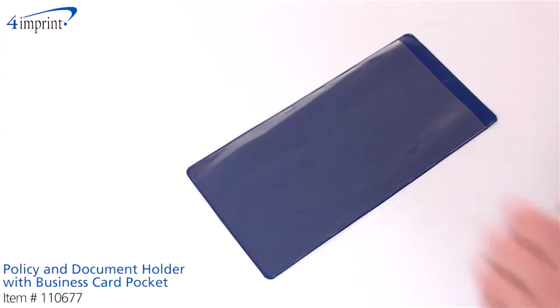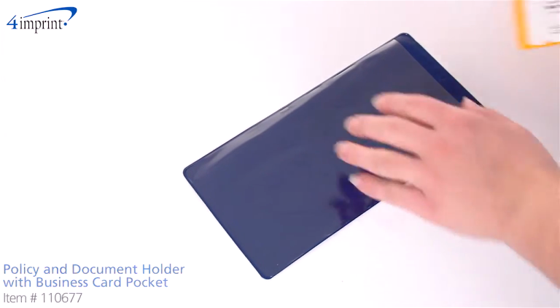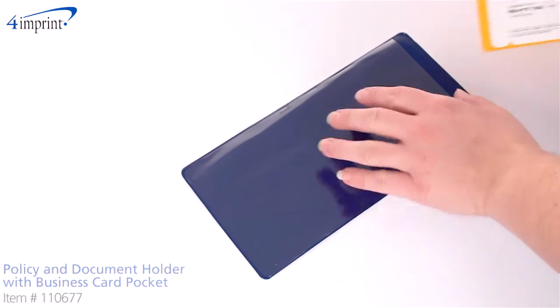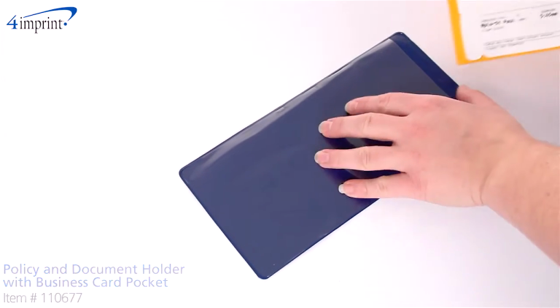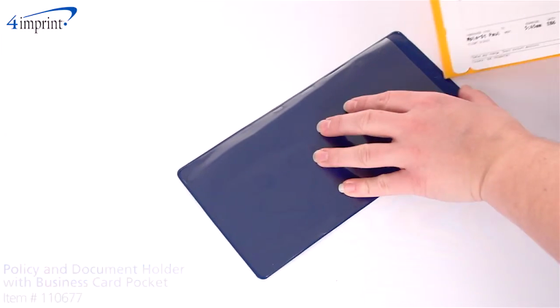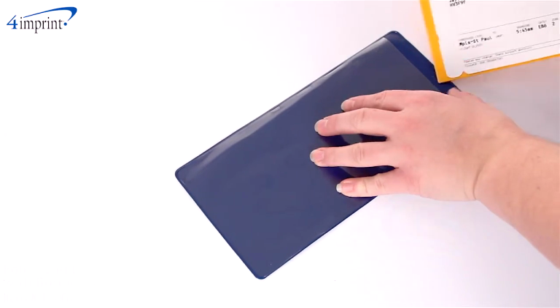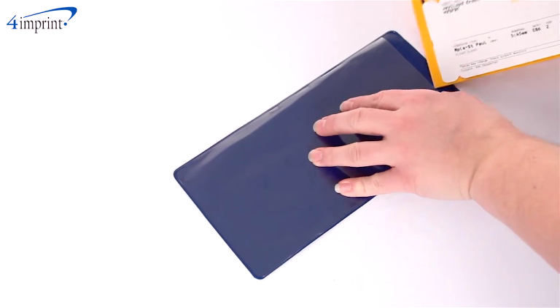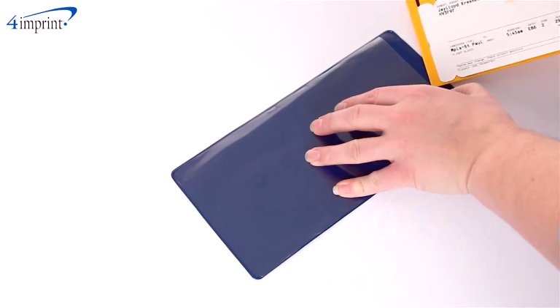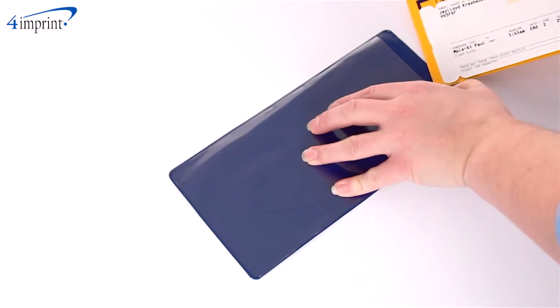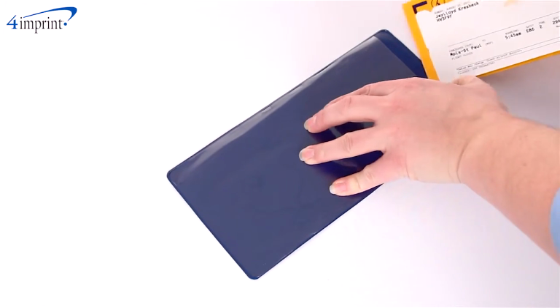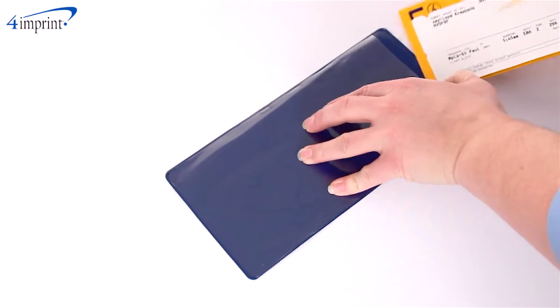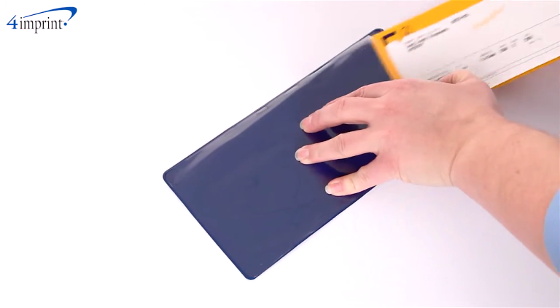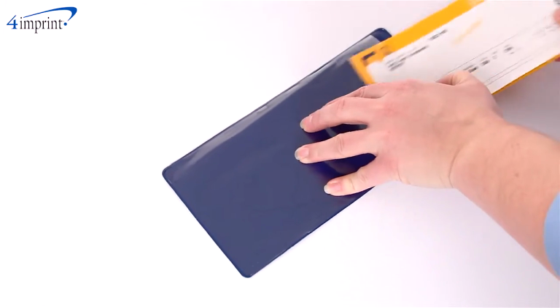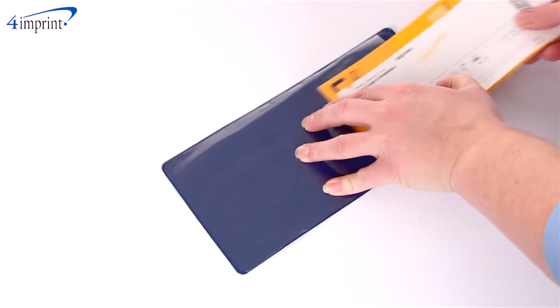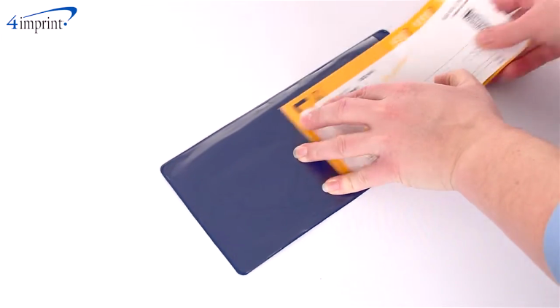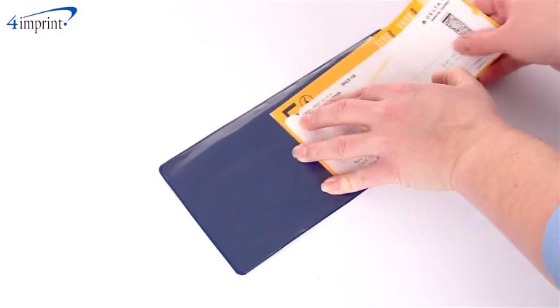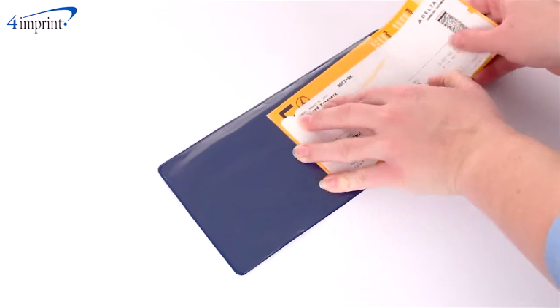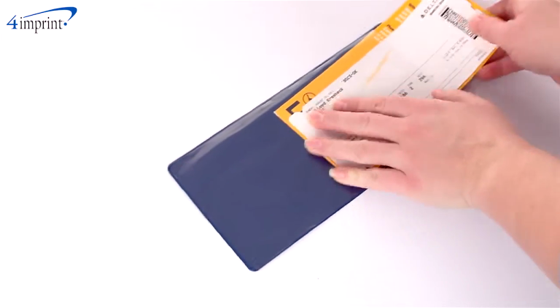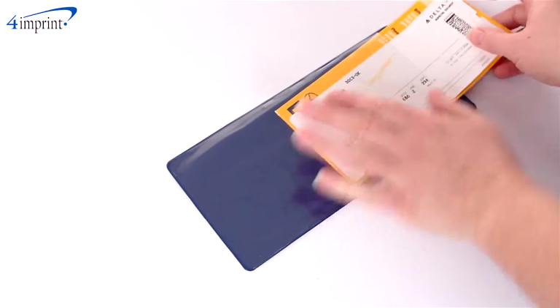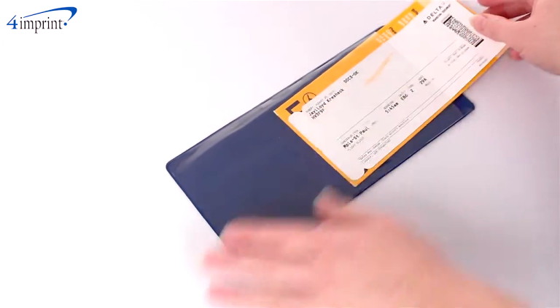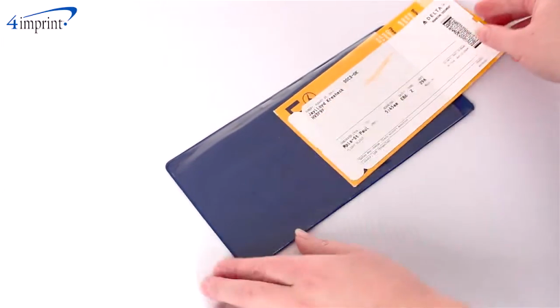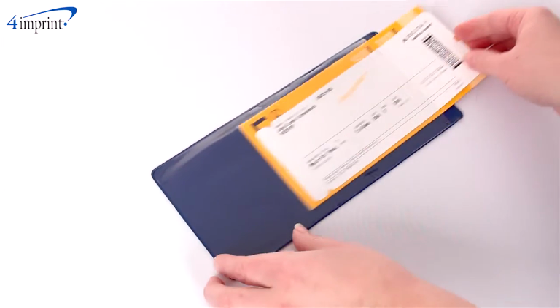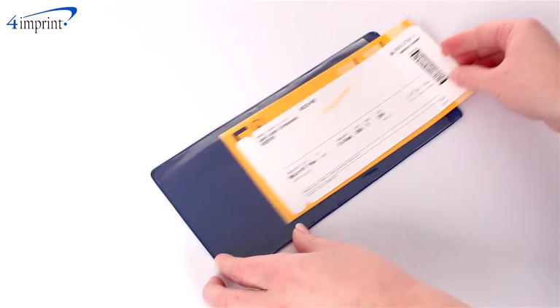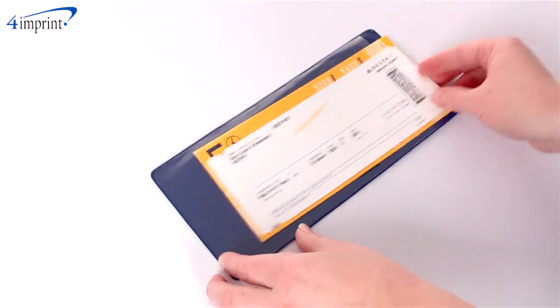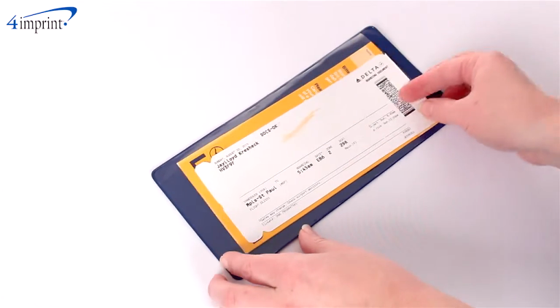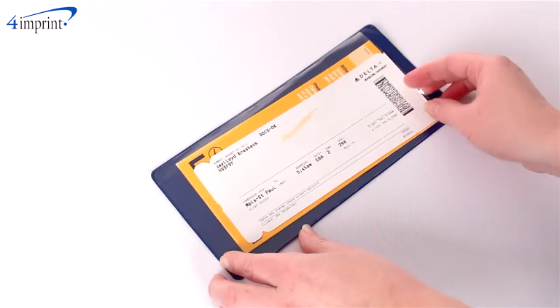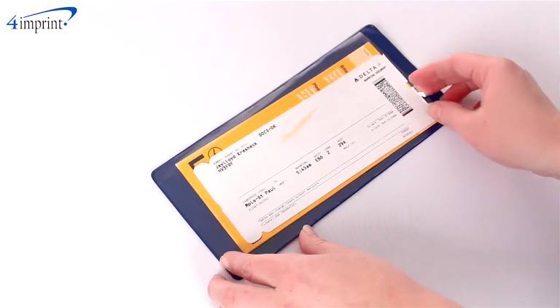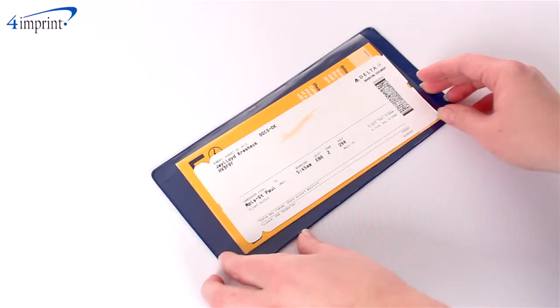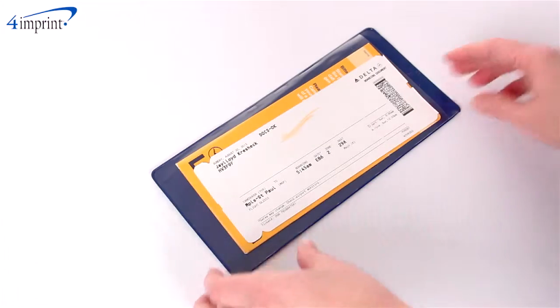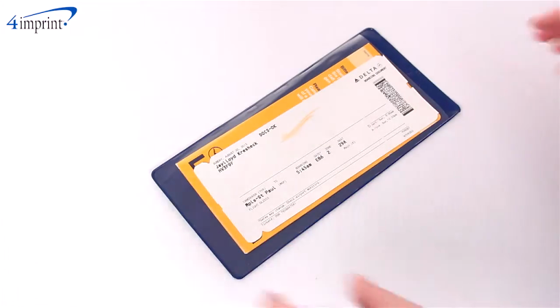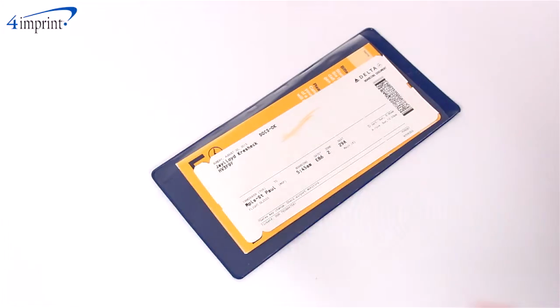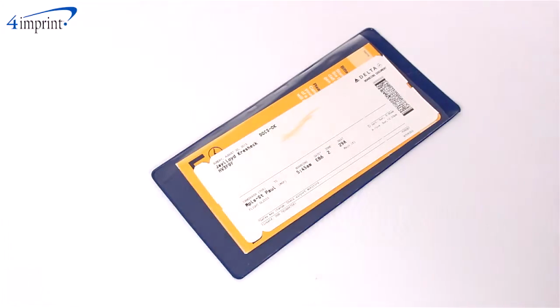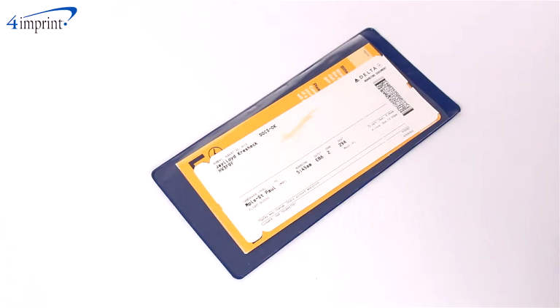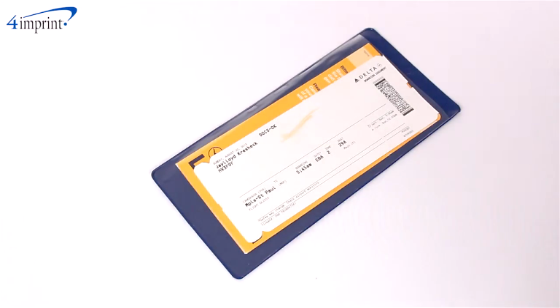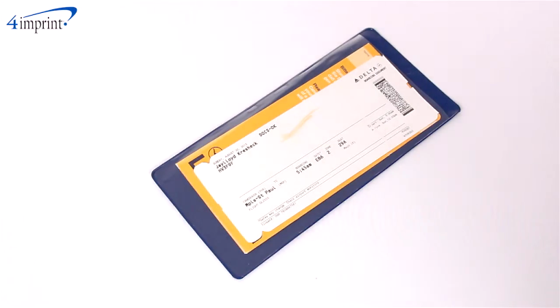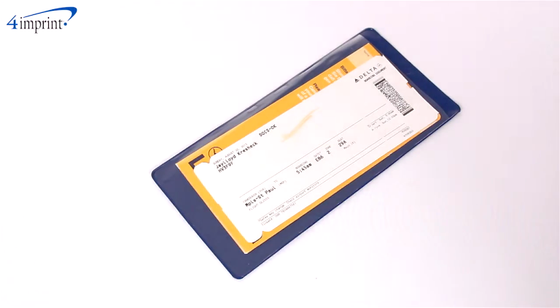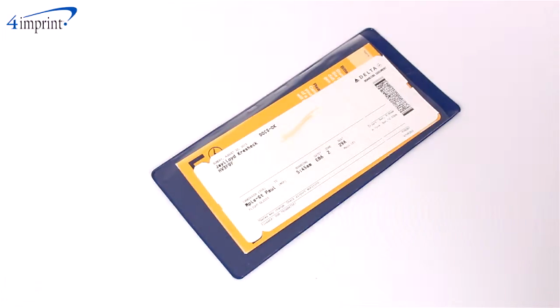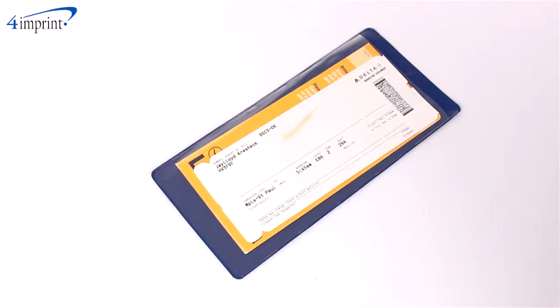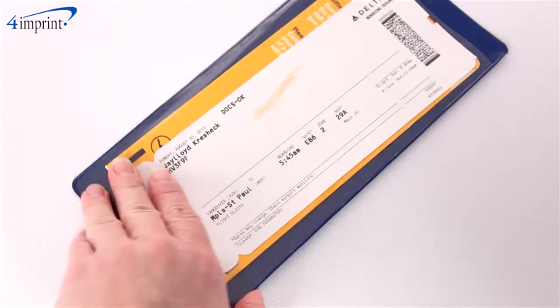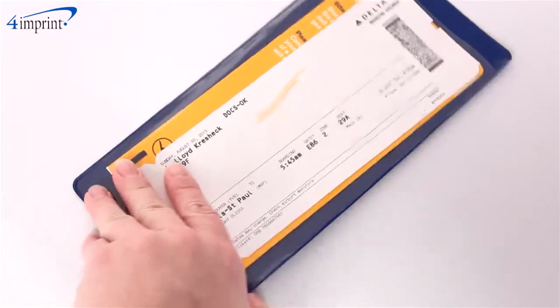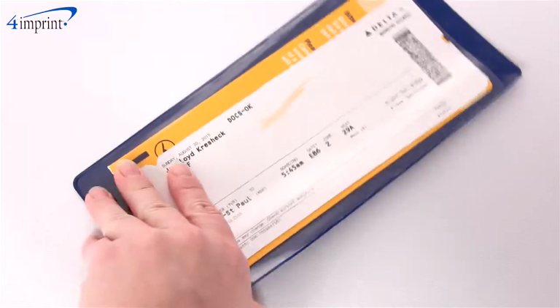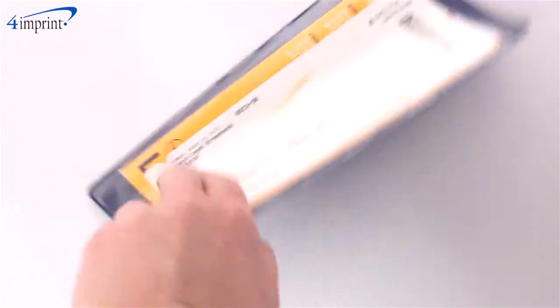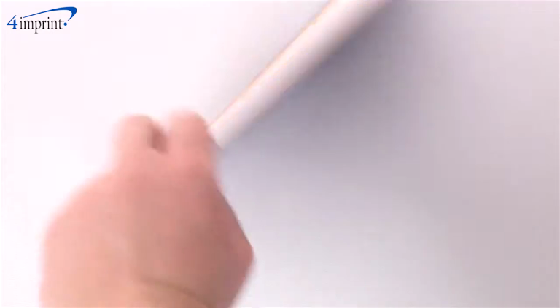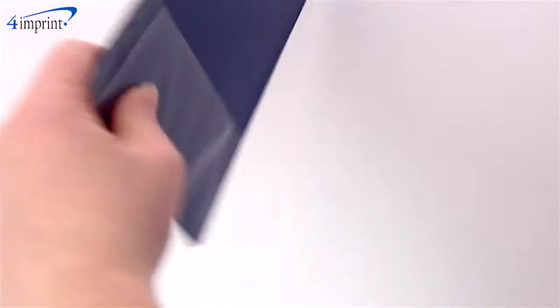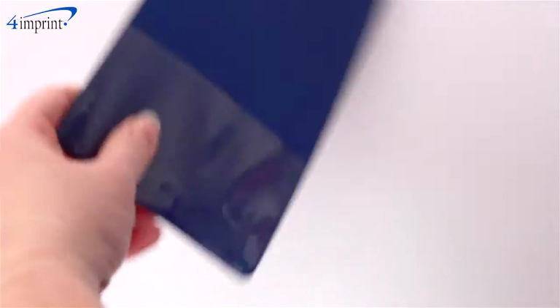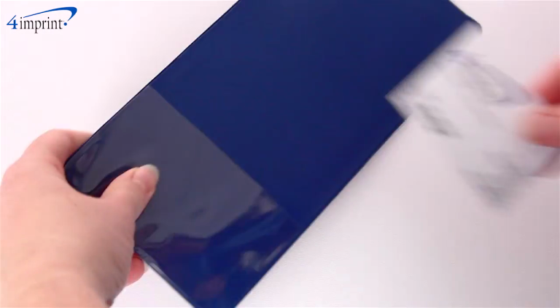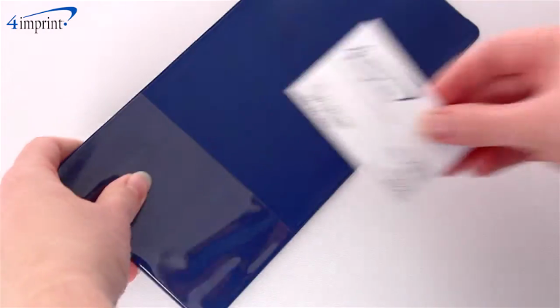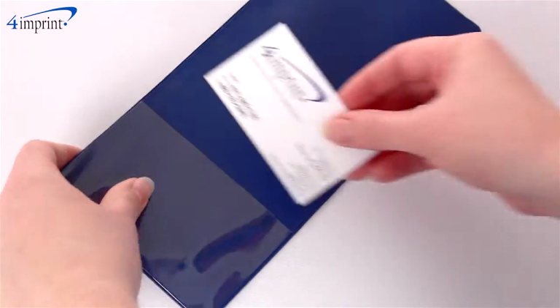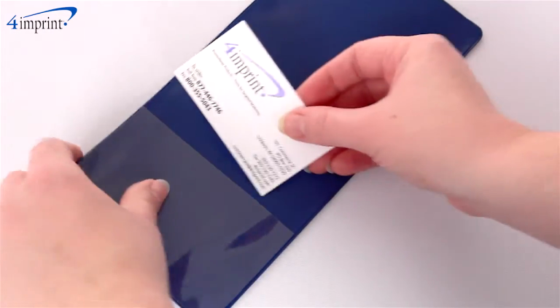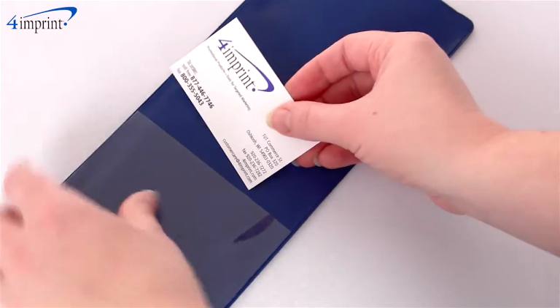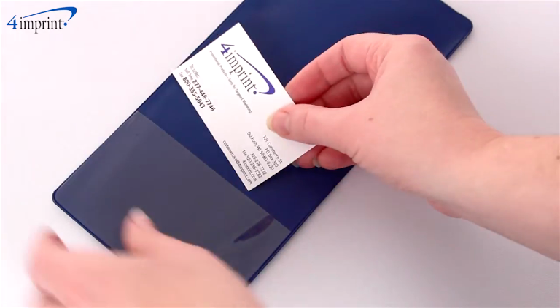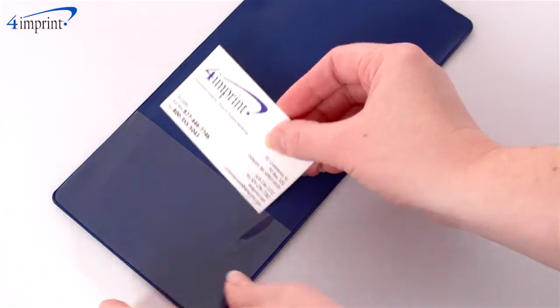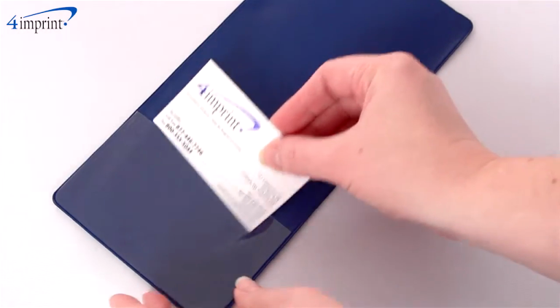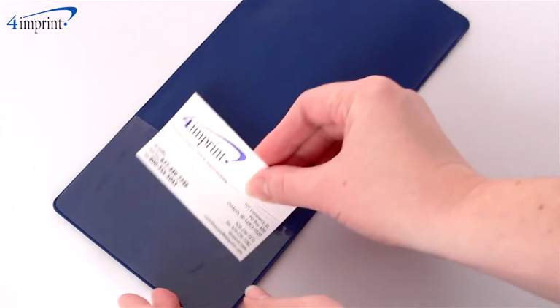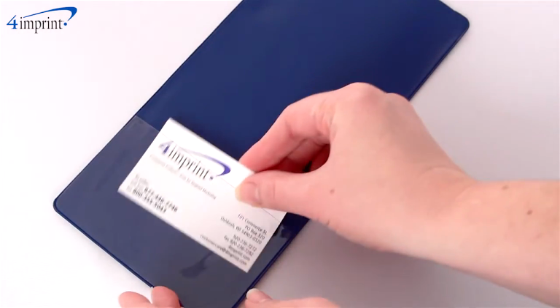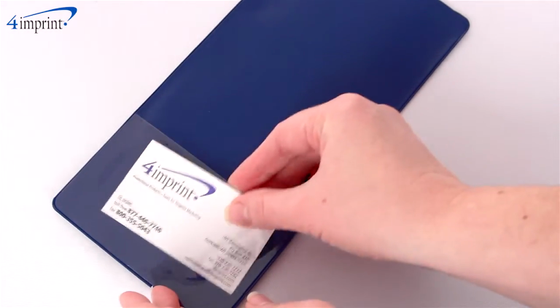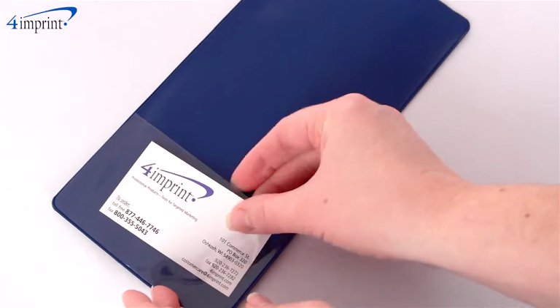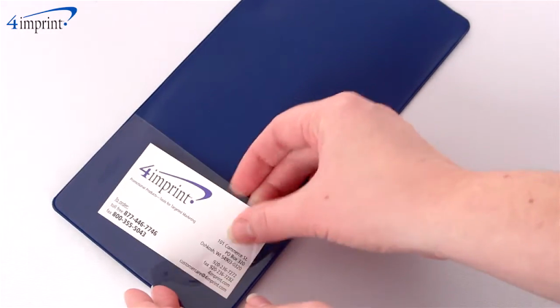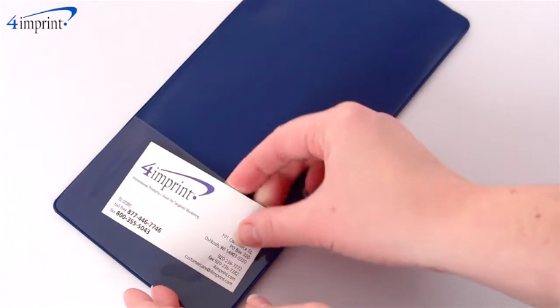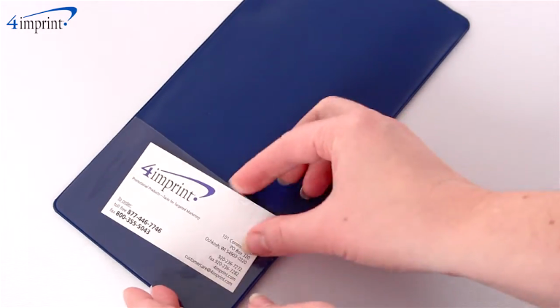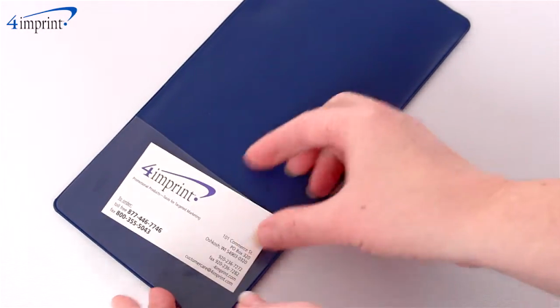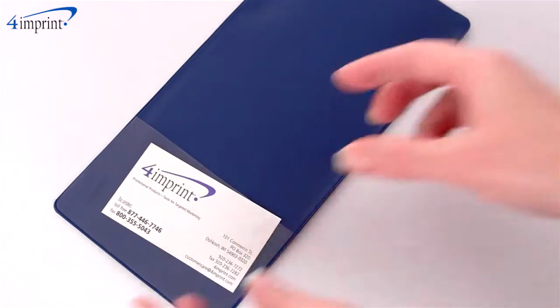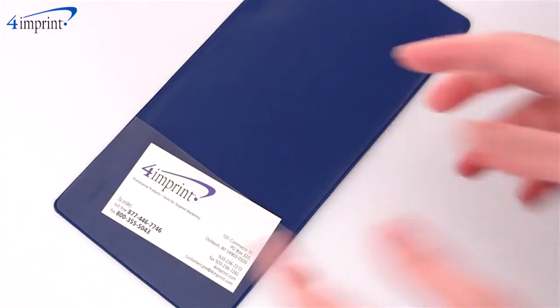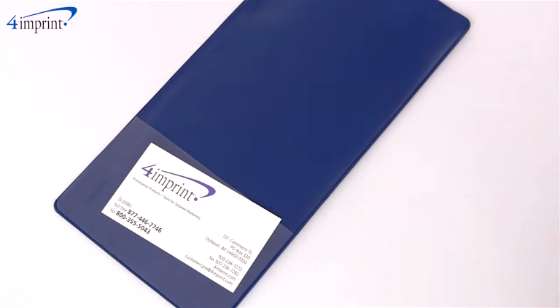On one side you'll find a full-length clear pocket to protect crucial paperwork. On the other side you'll also find a clear business card pocket.